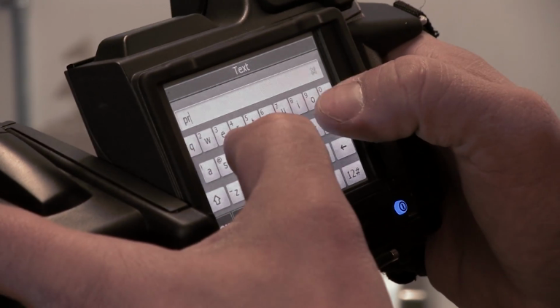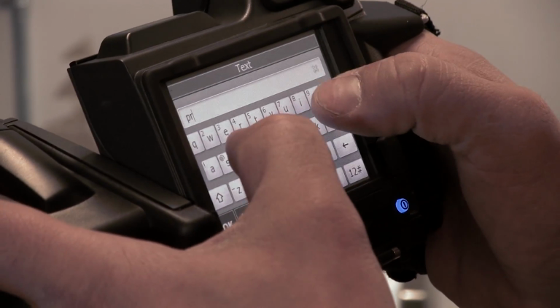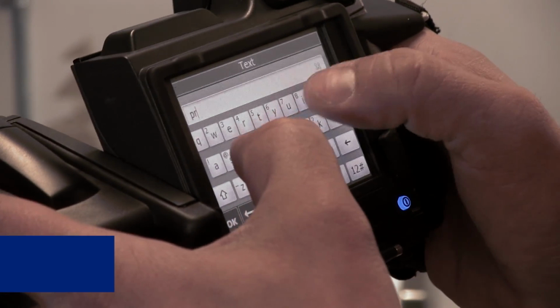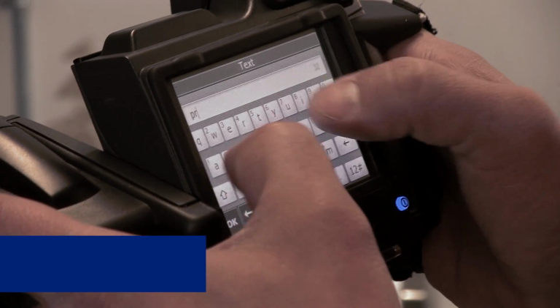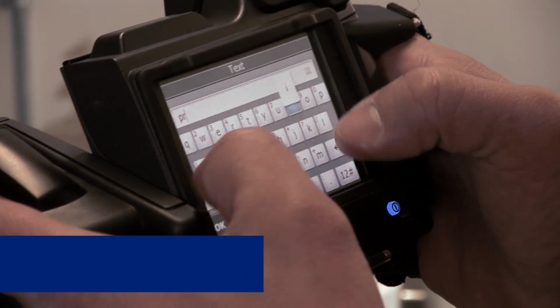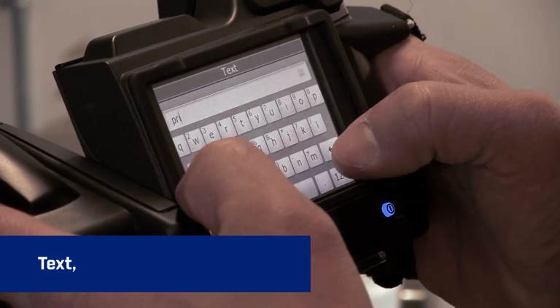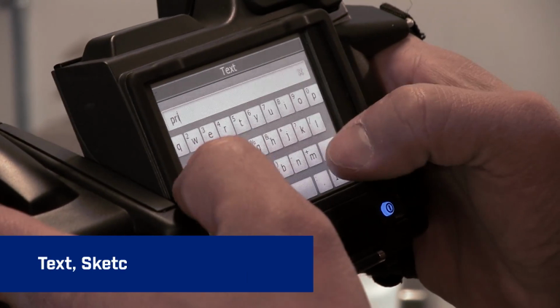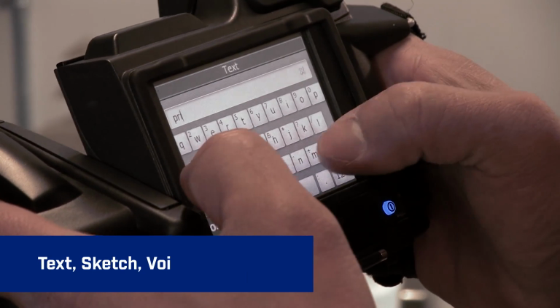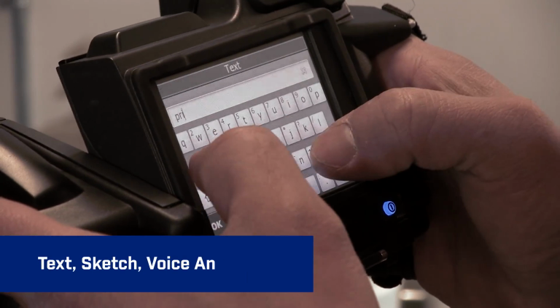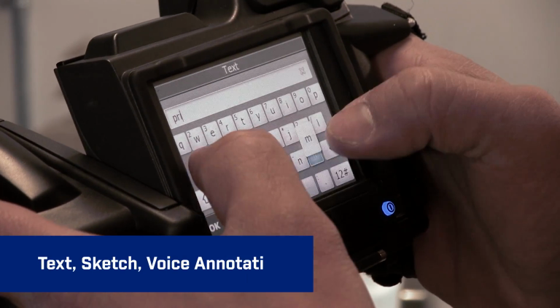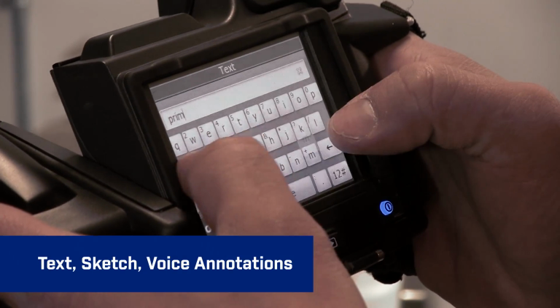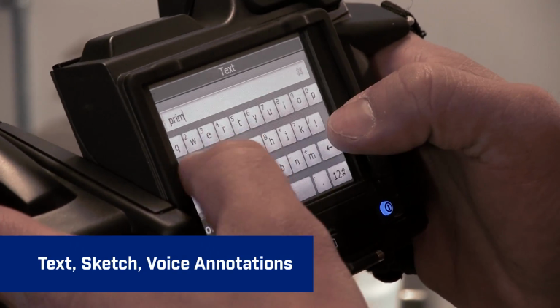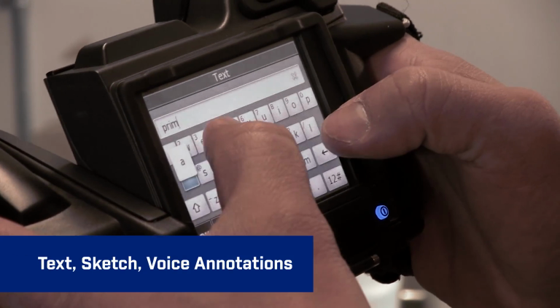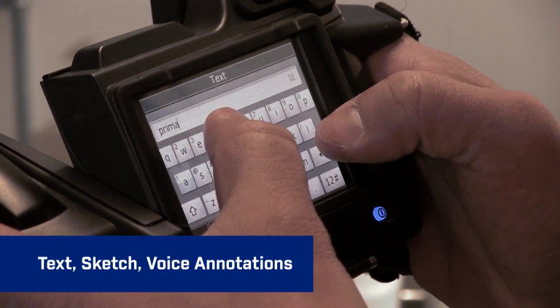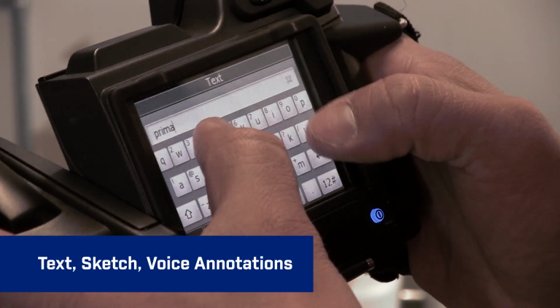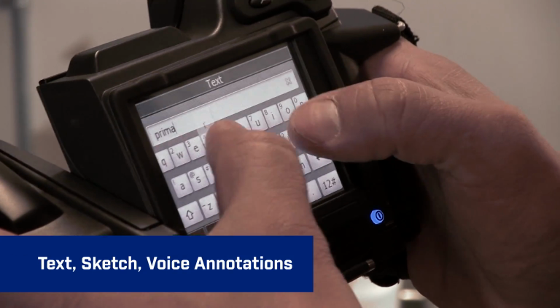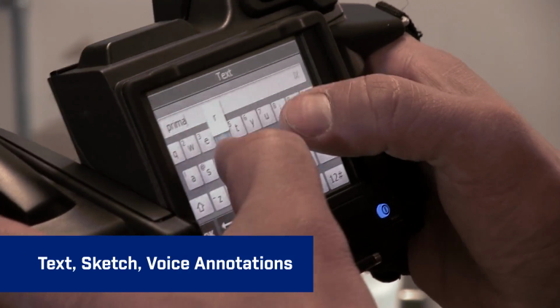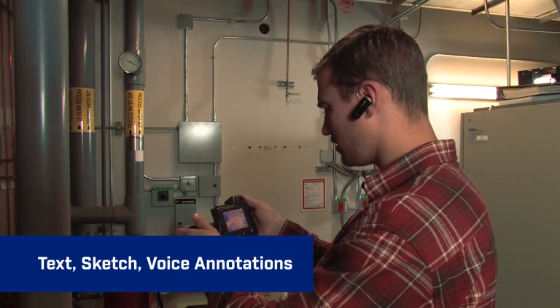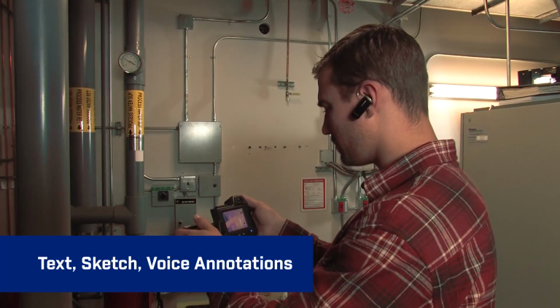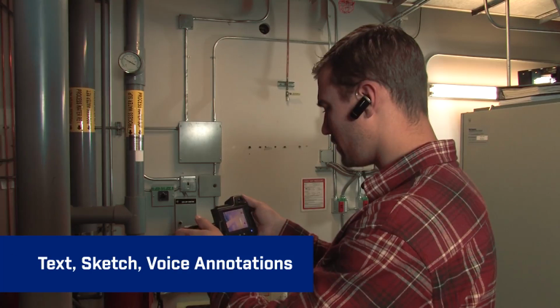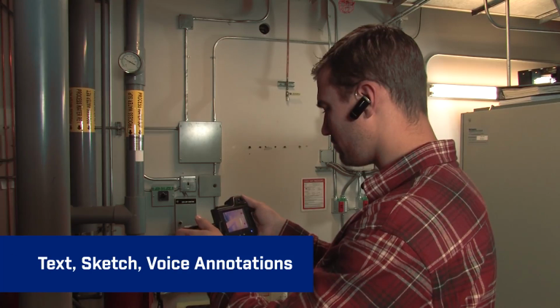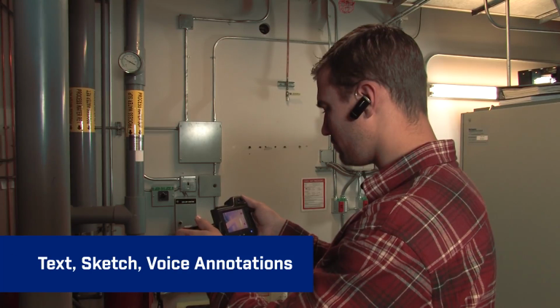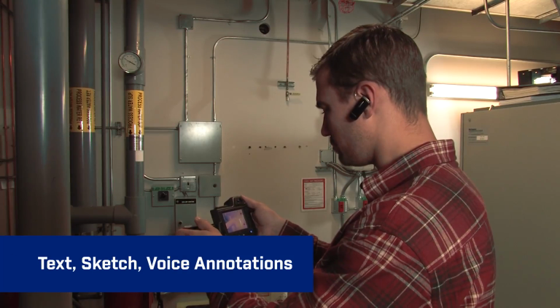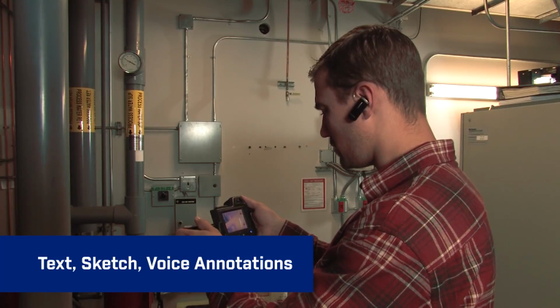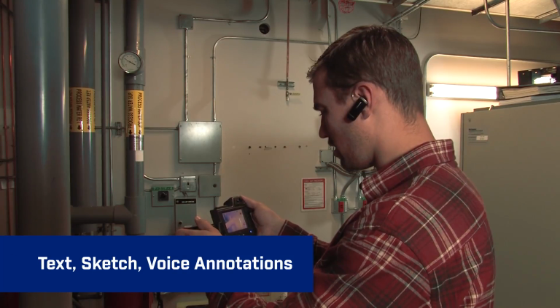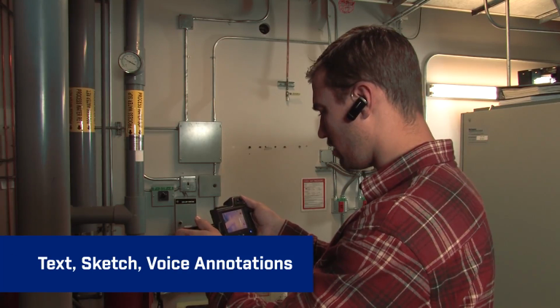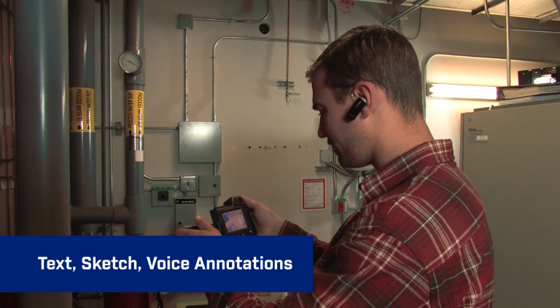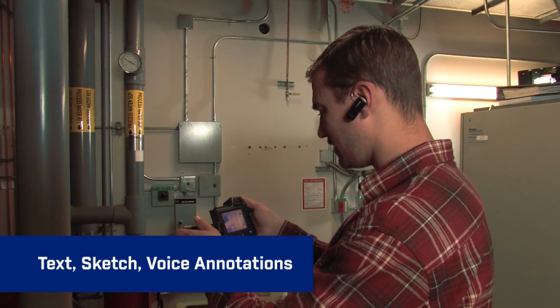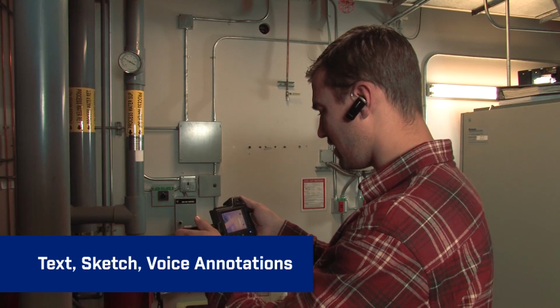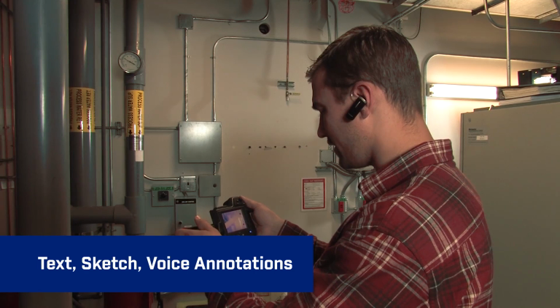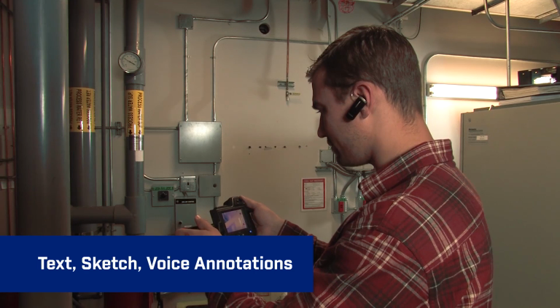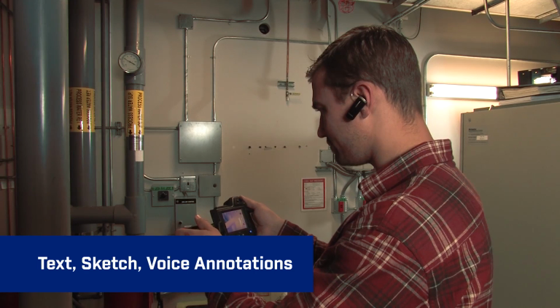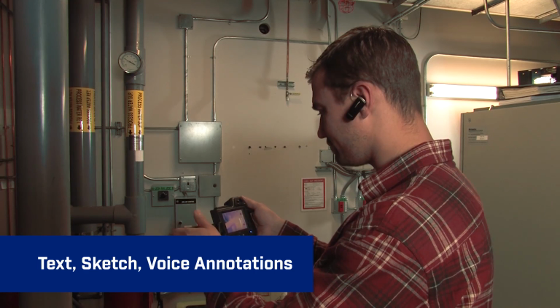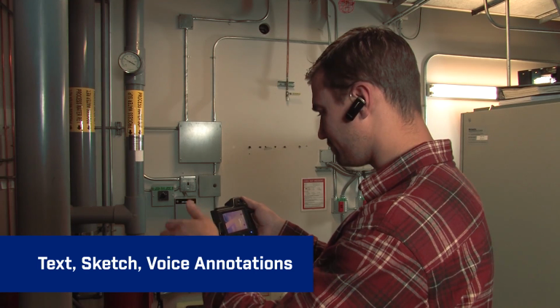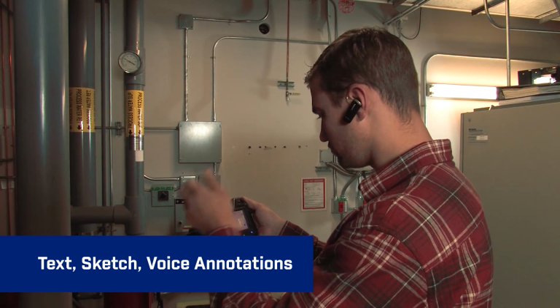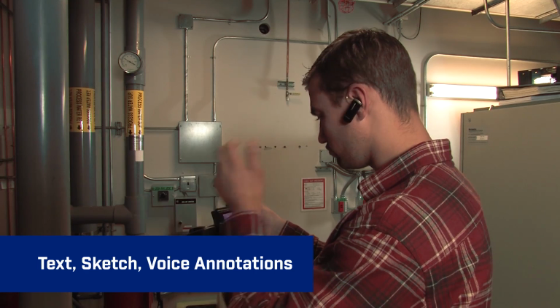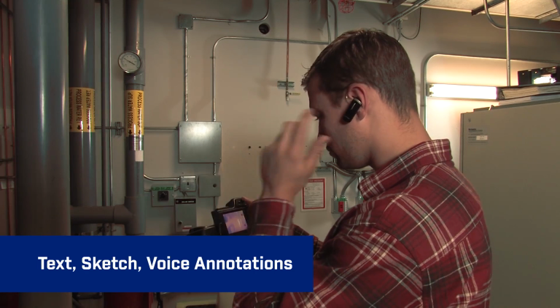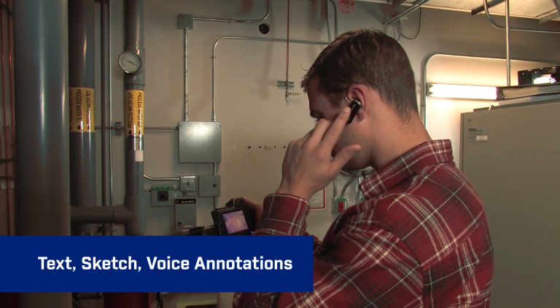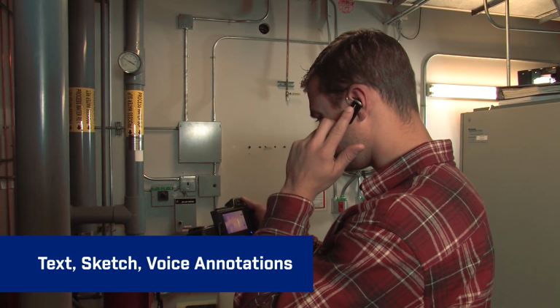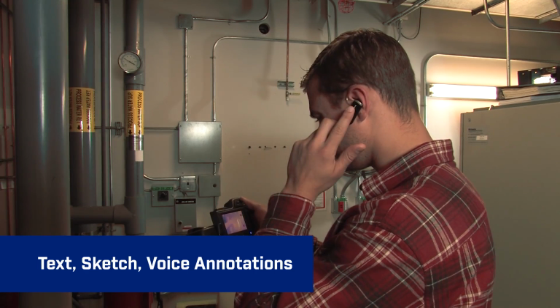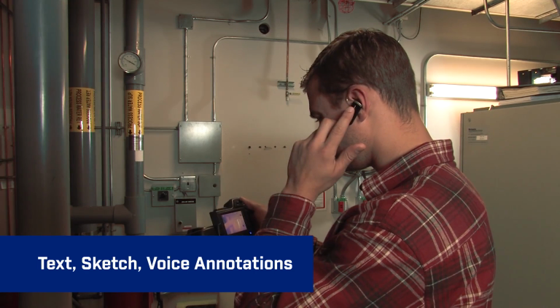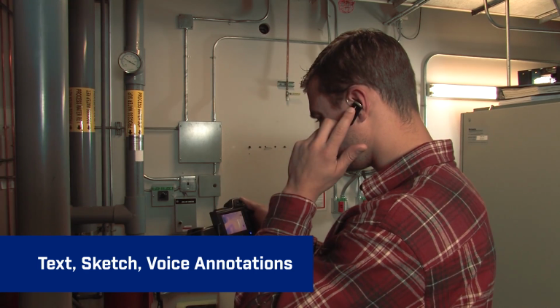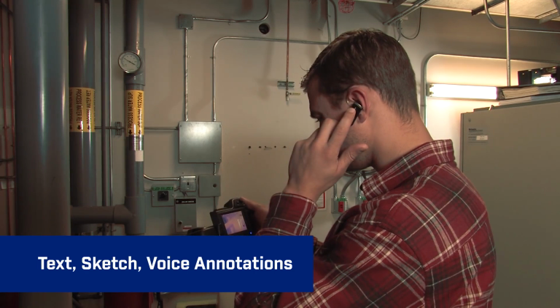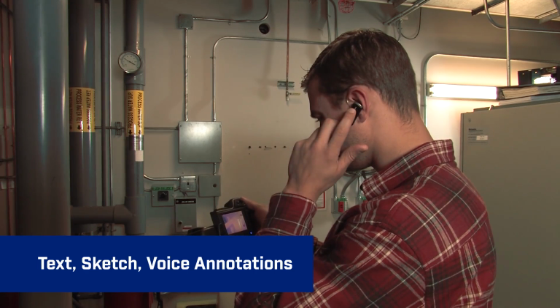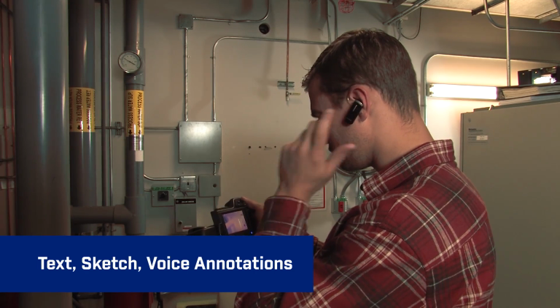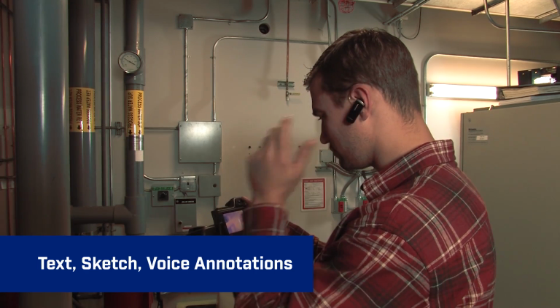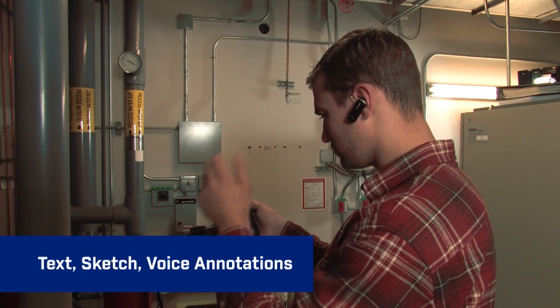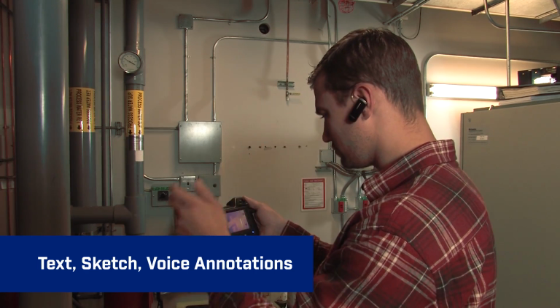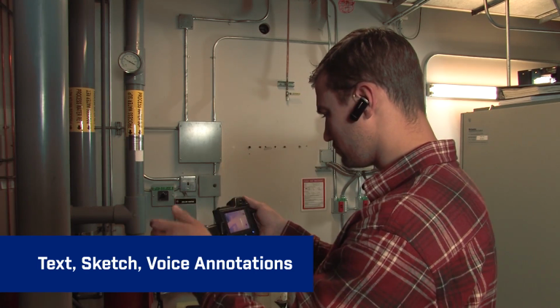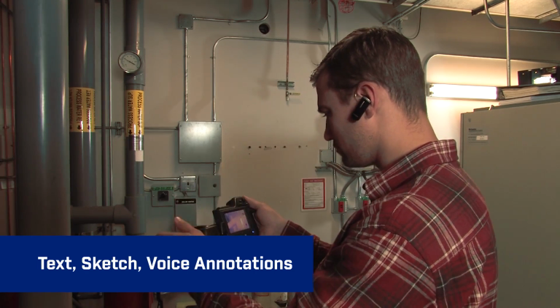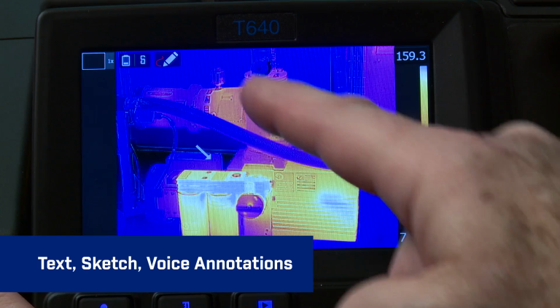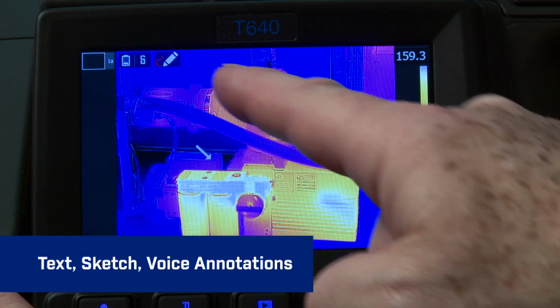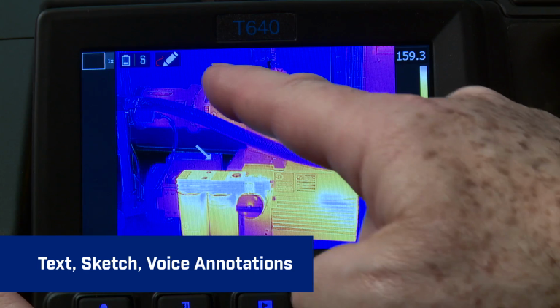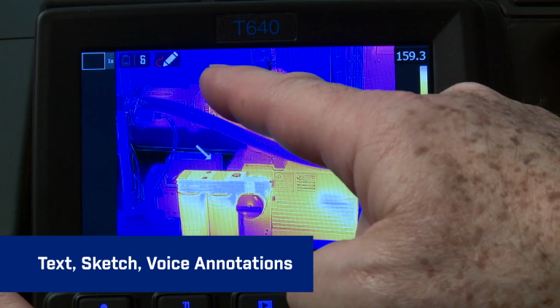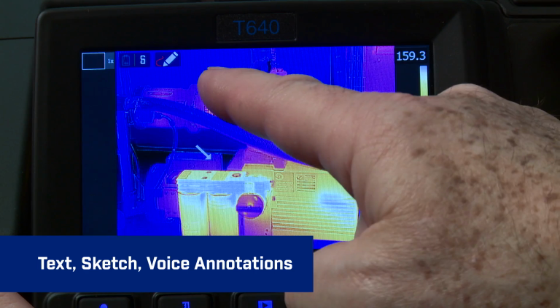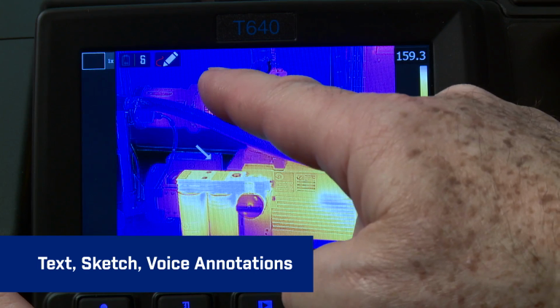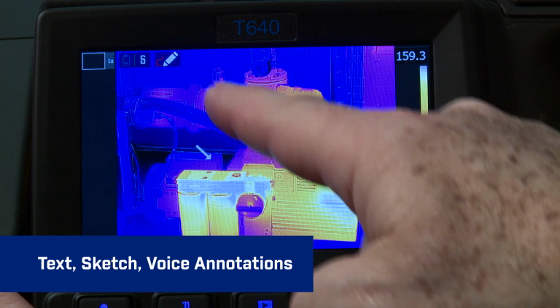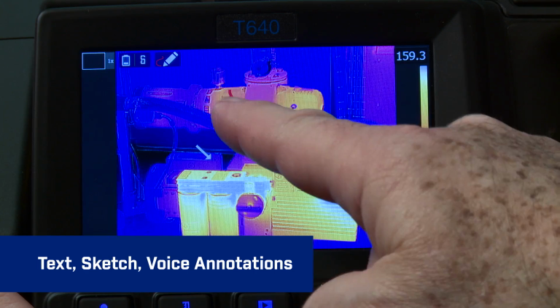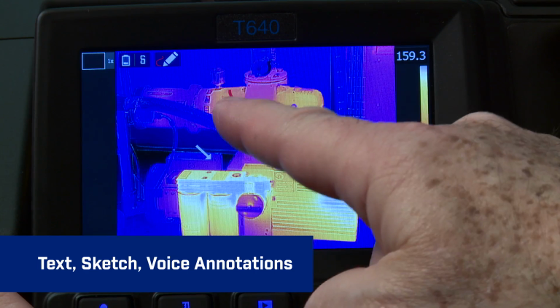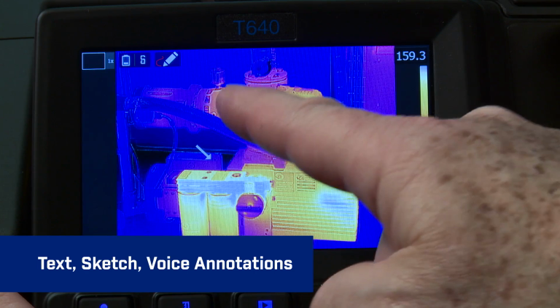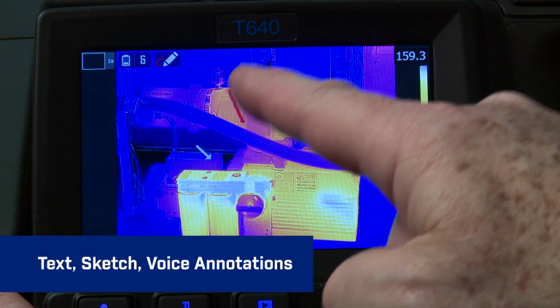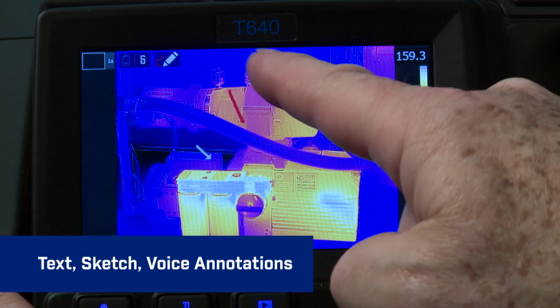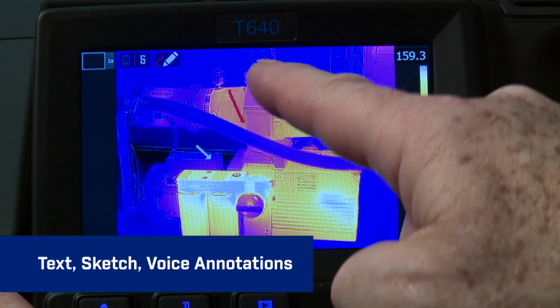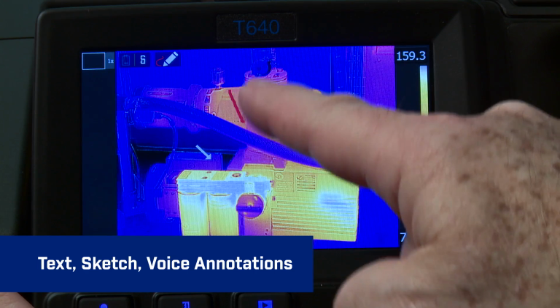Type in notes on the touchscreen, record voice annotations with the Bluetooth headset, or sketch onto stored images.